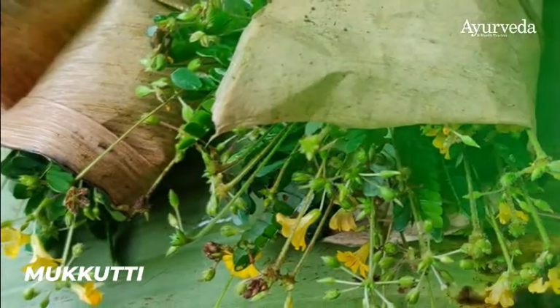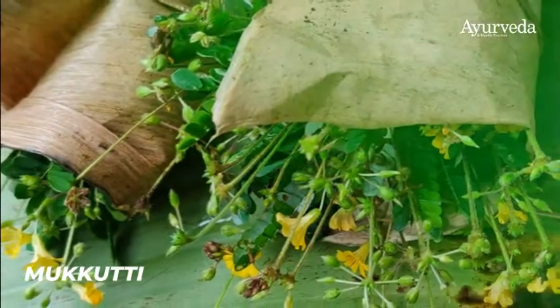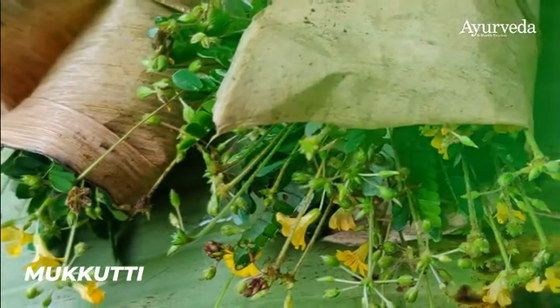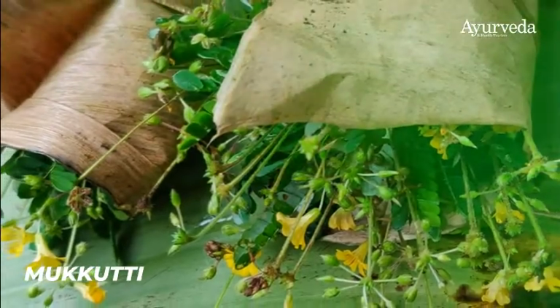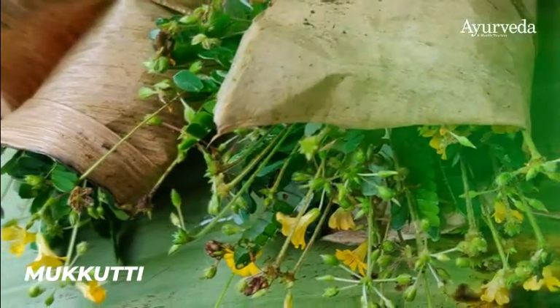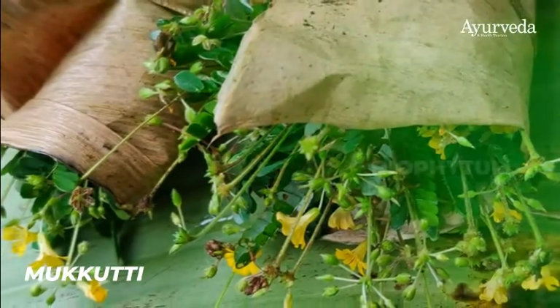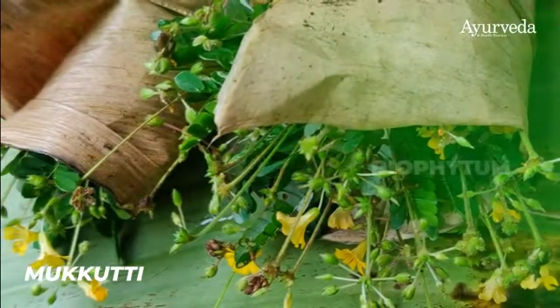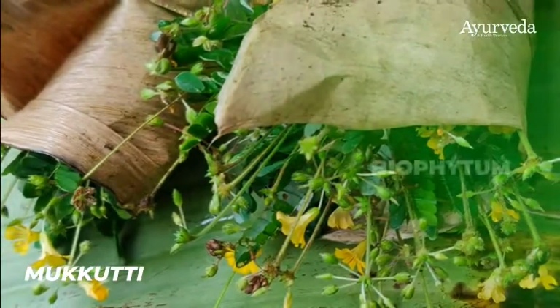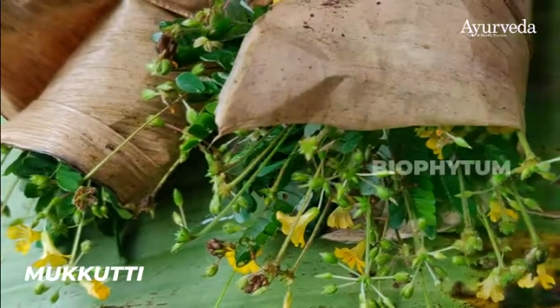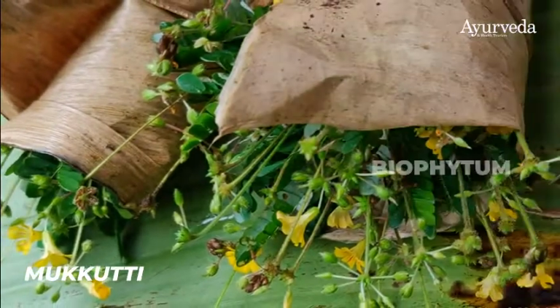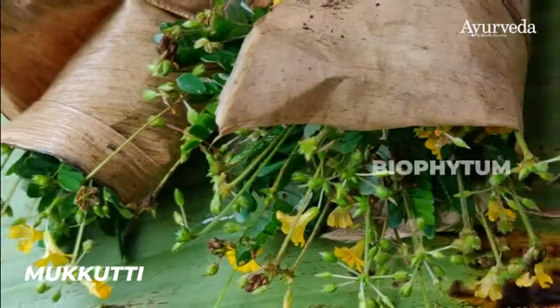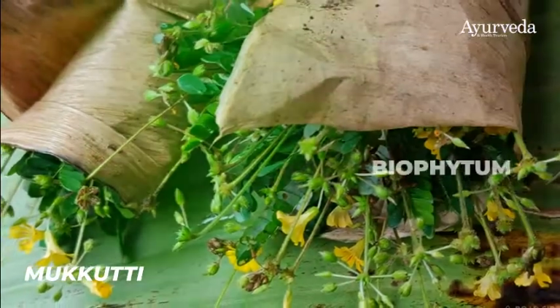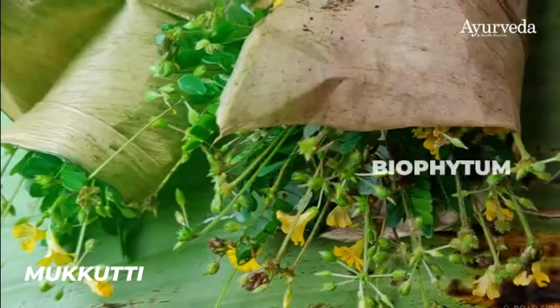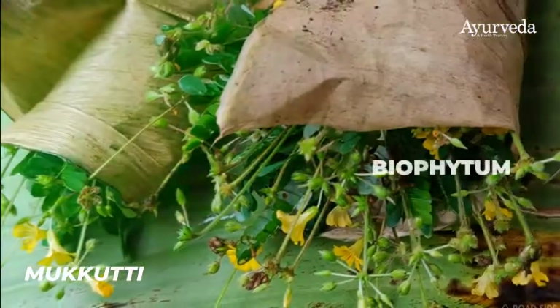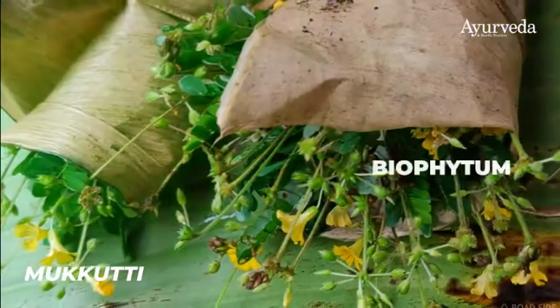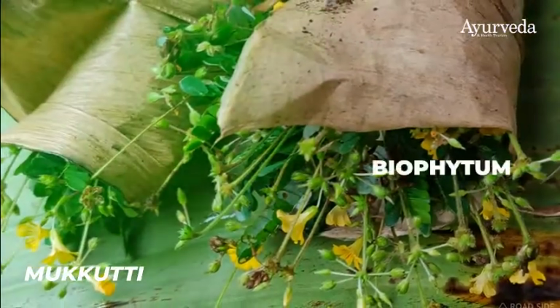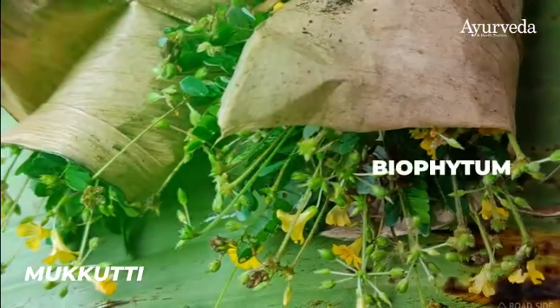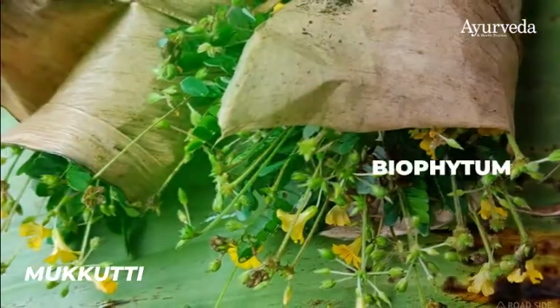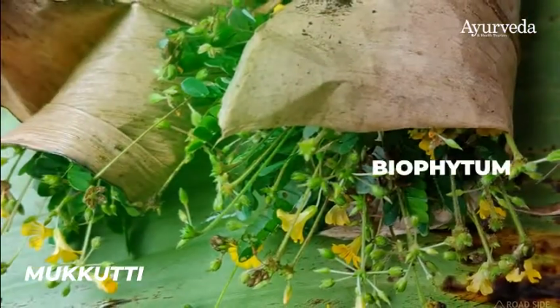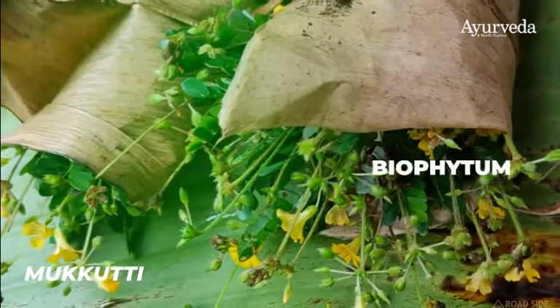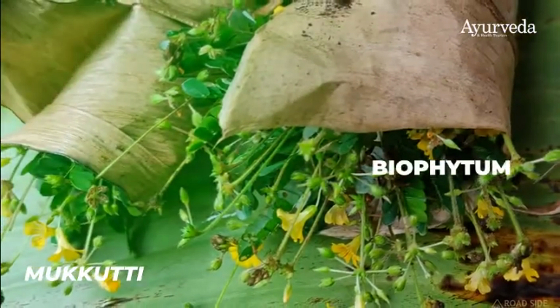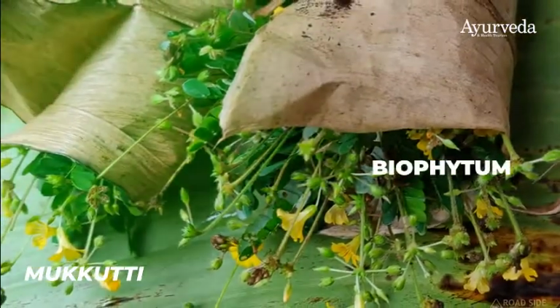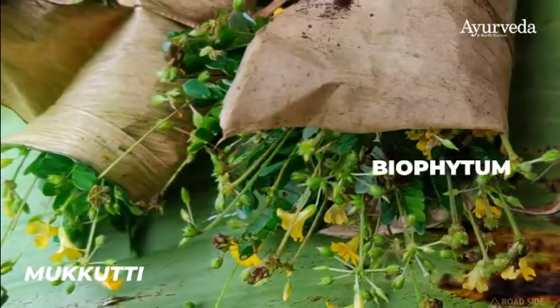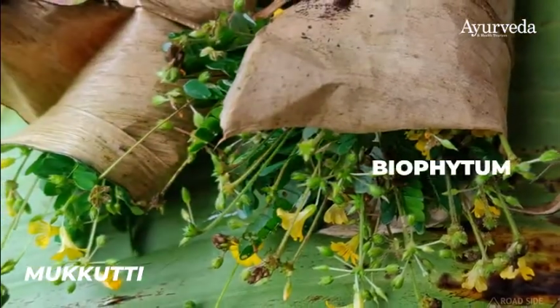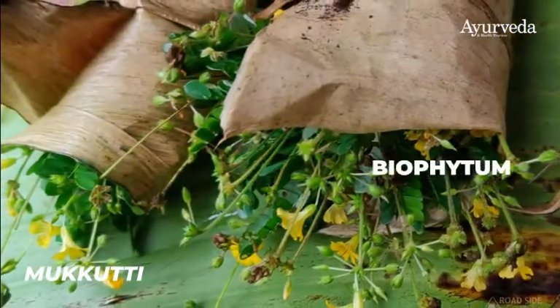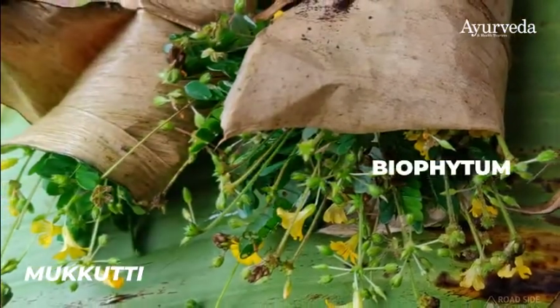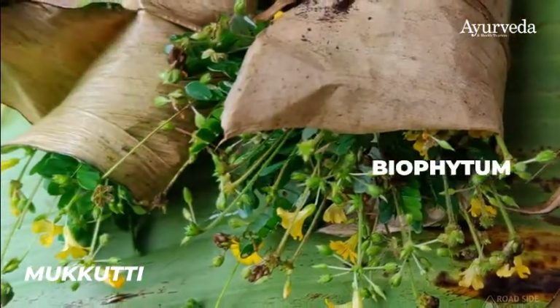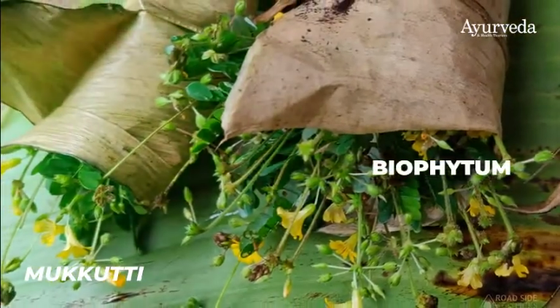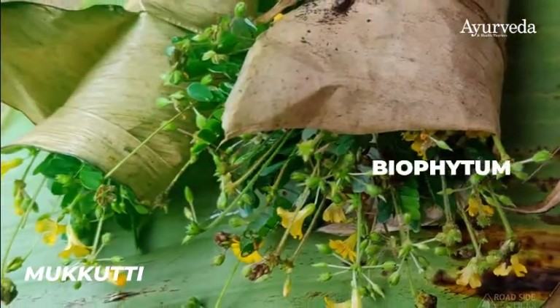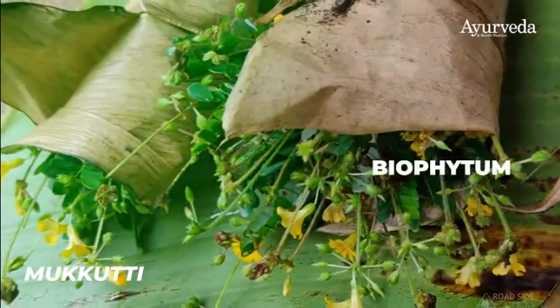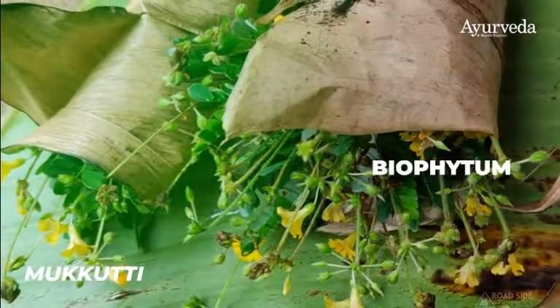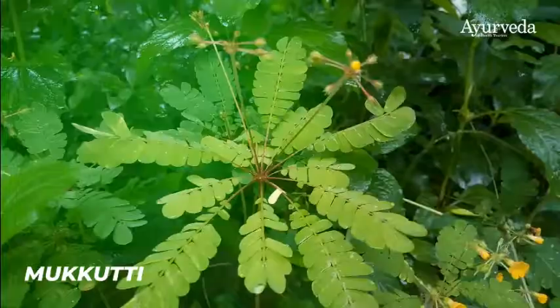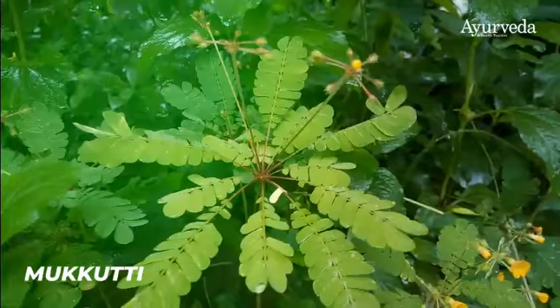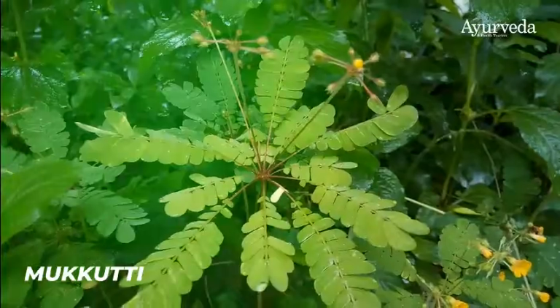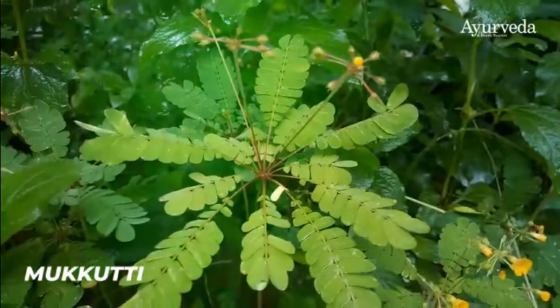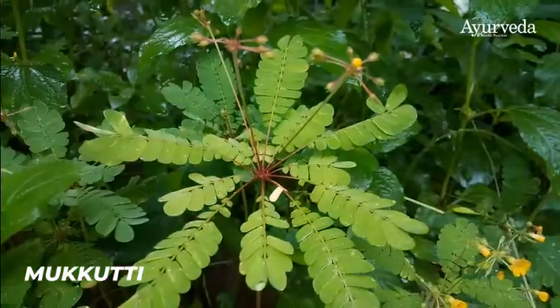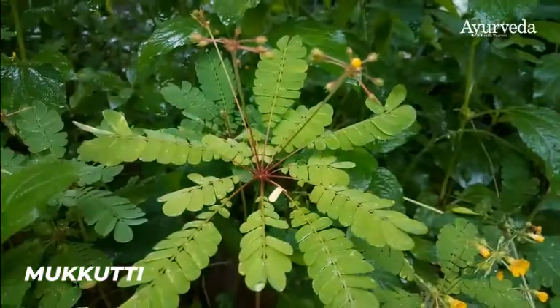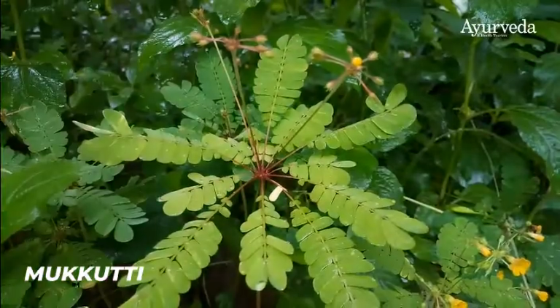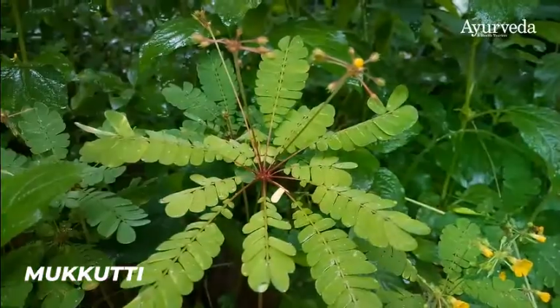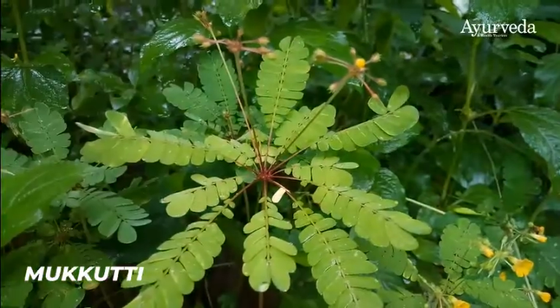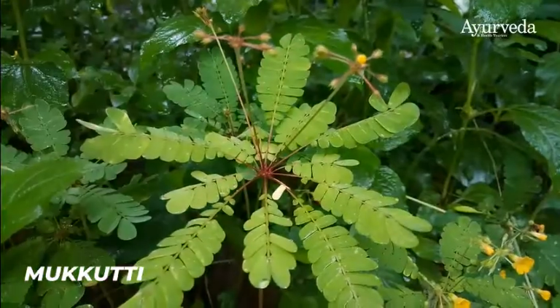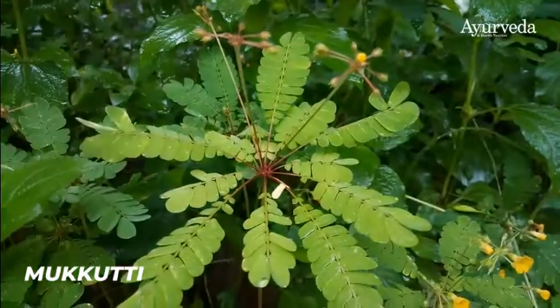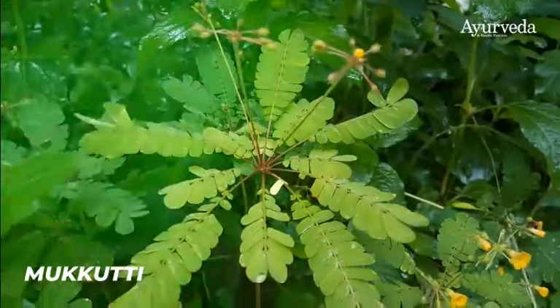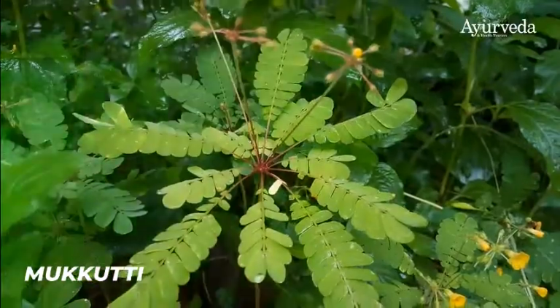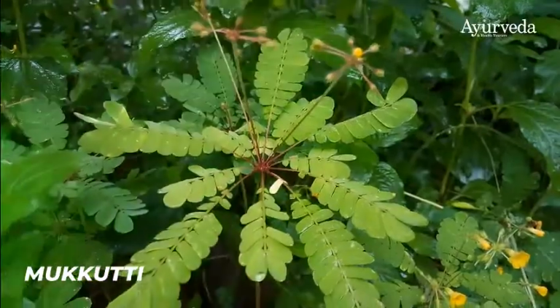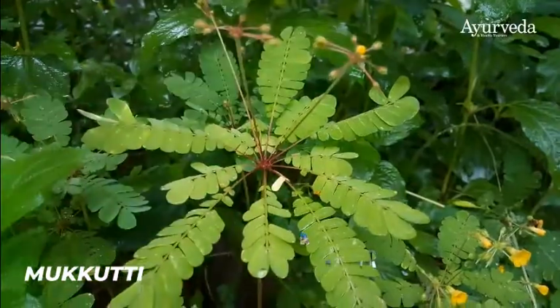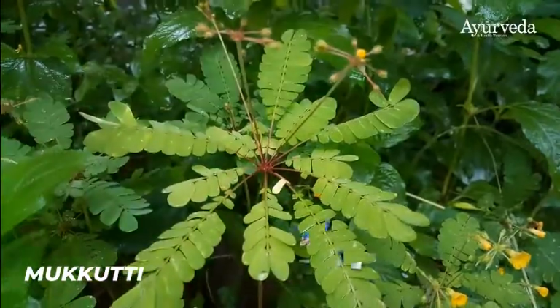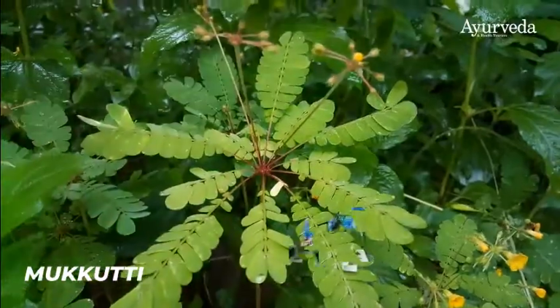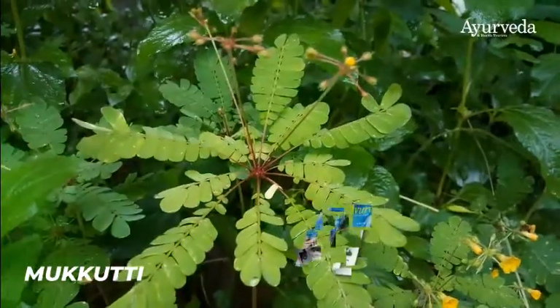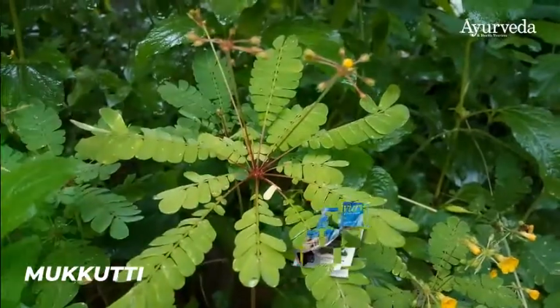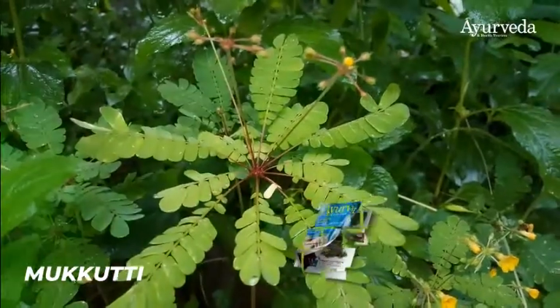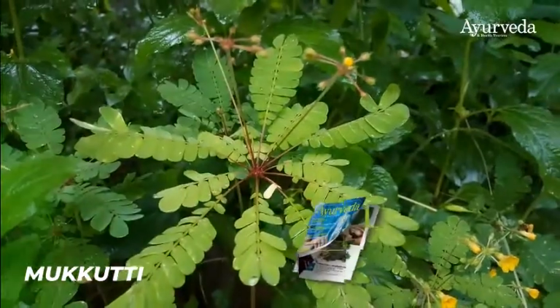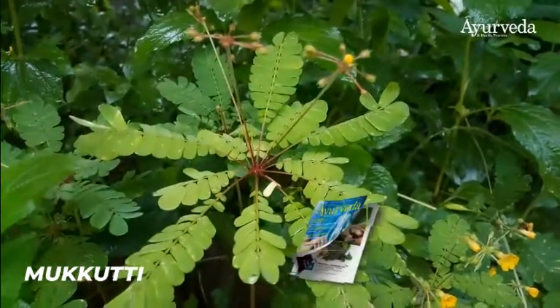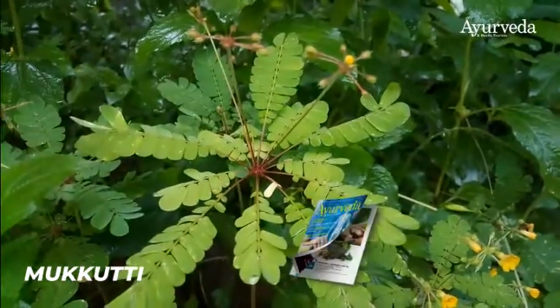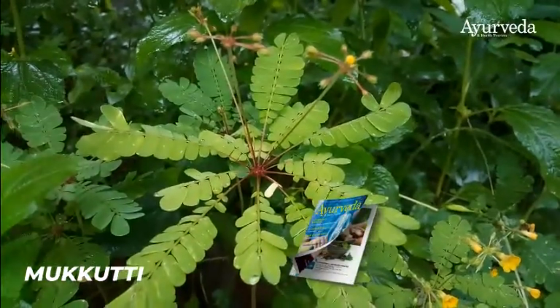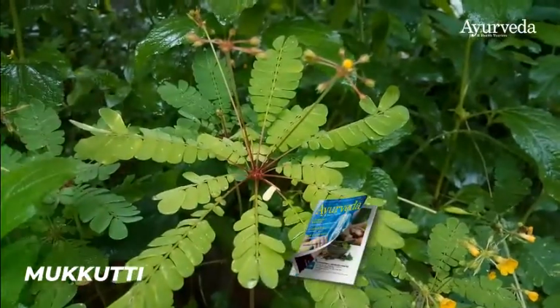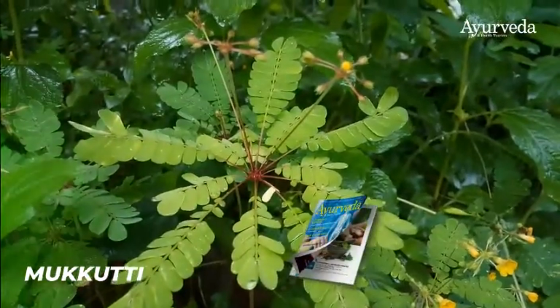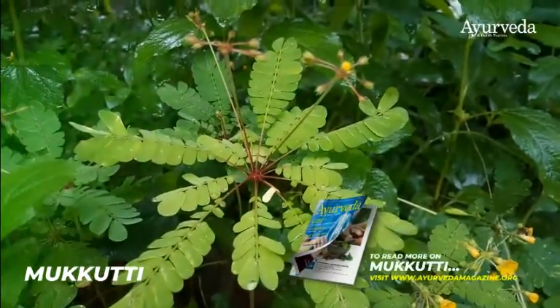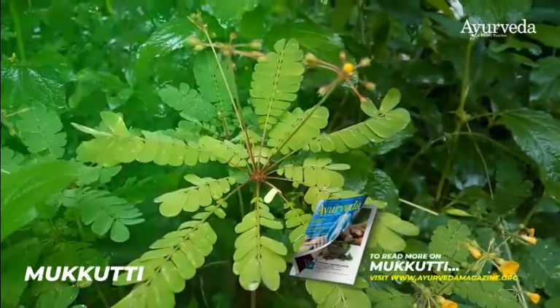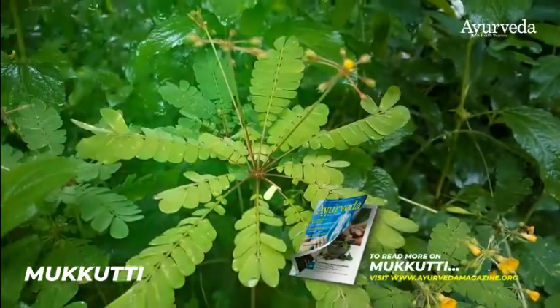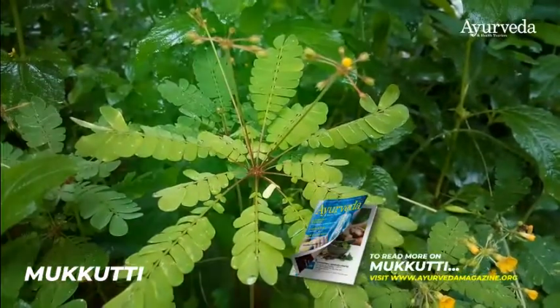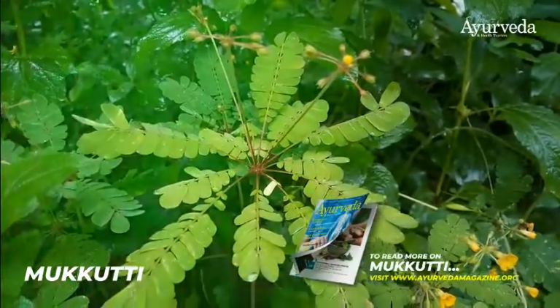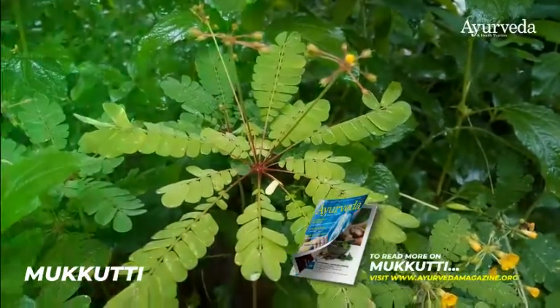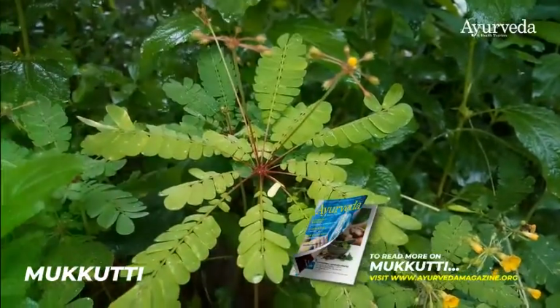Known as Bioptop in English, Mukkuti is used in traditional medicines for treating numerous diseases.